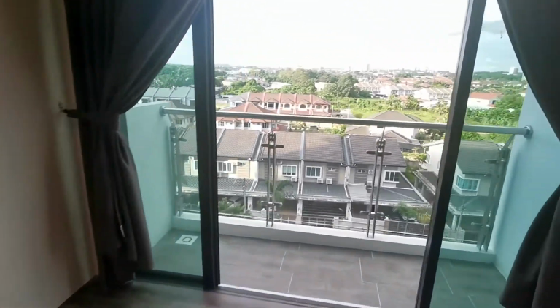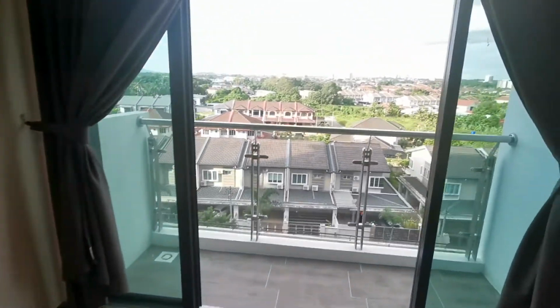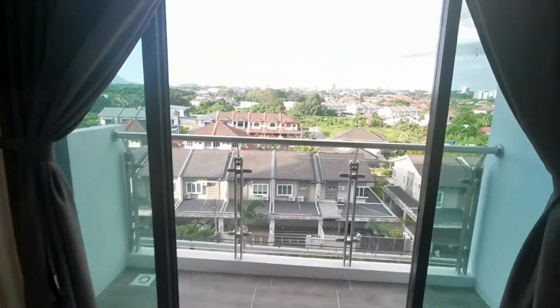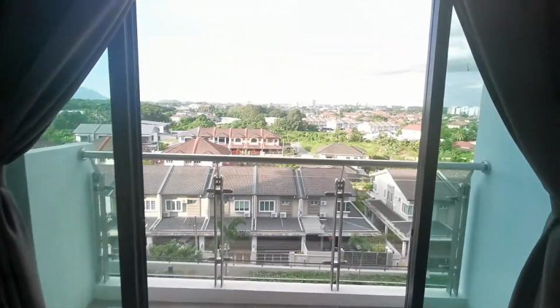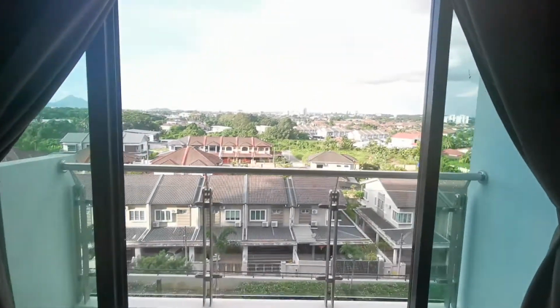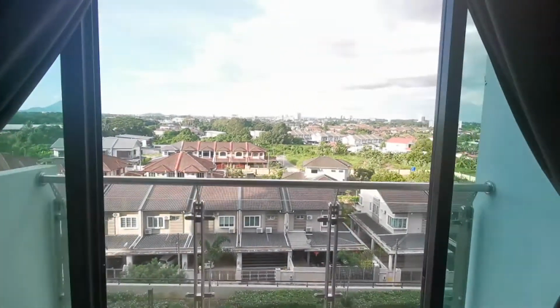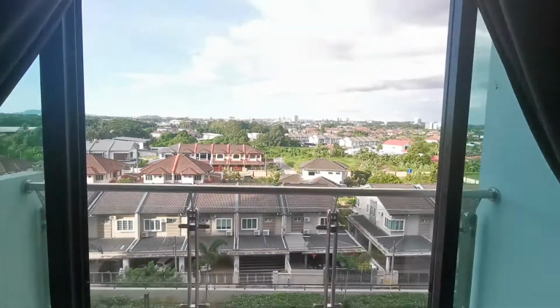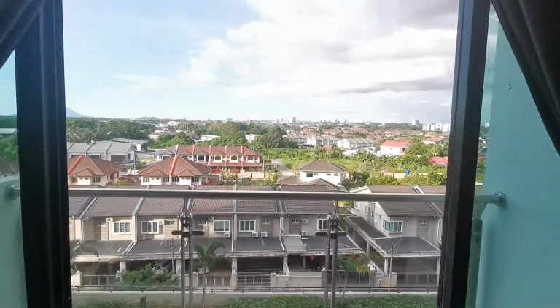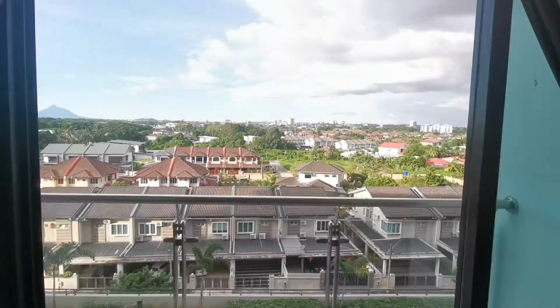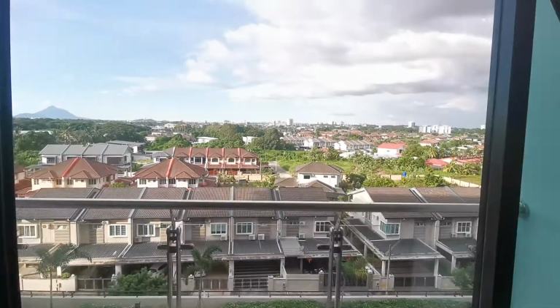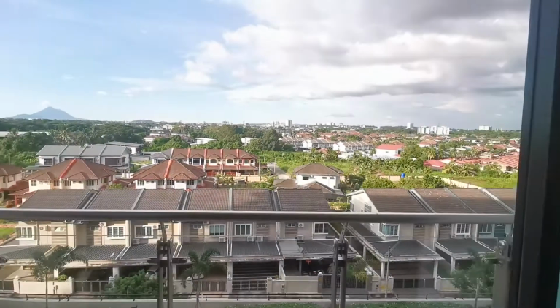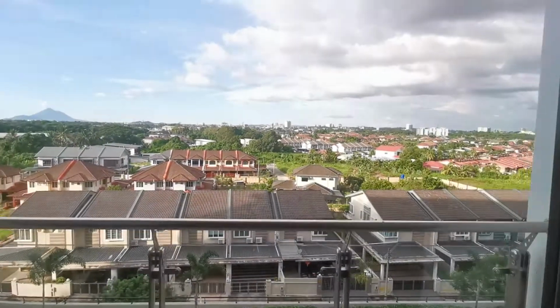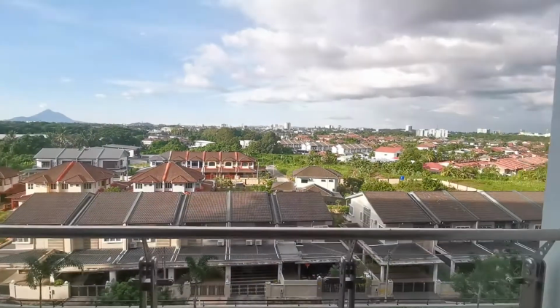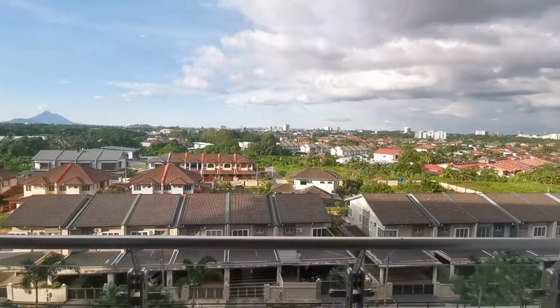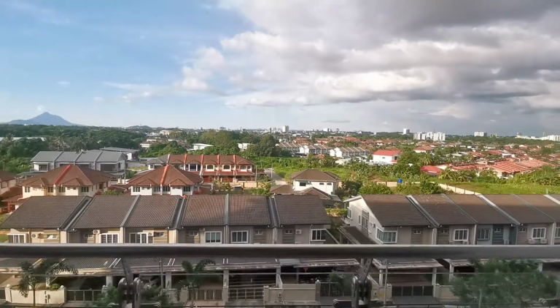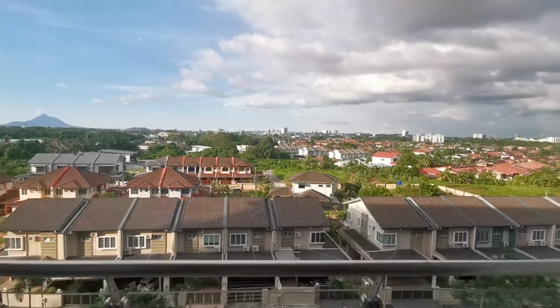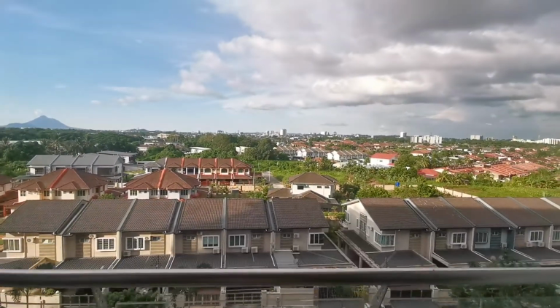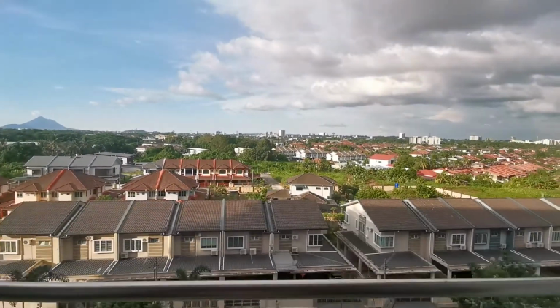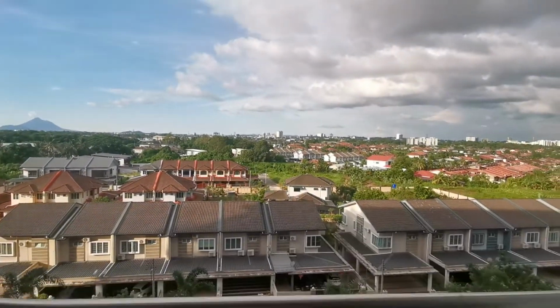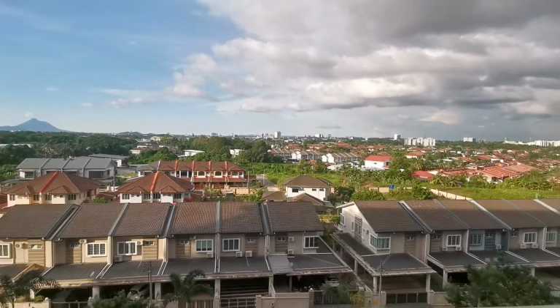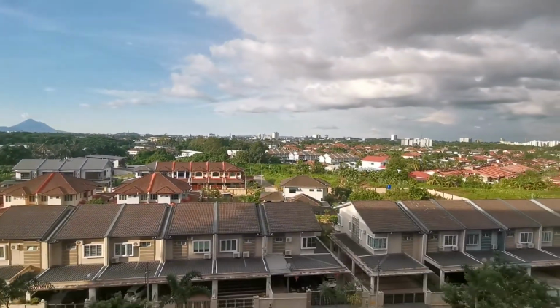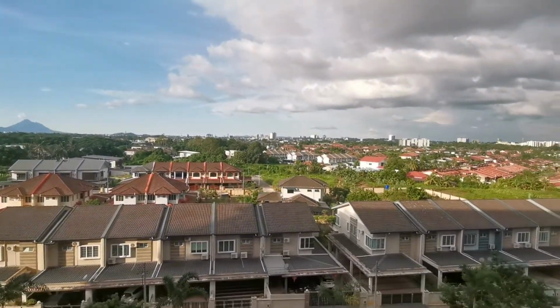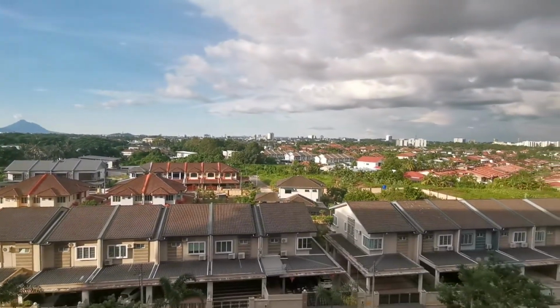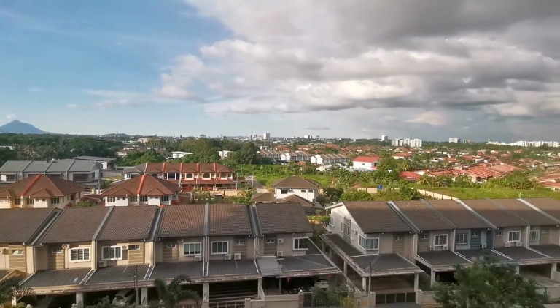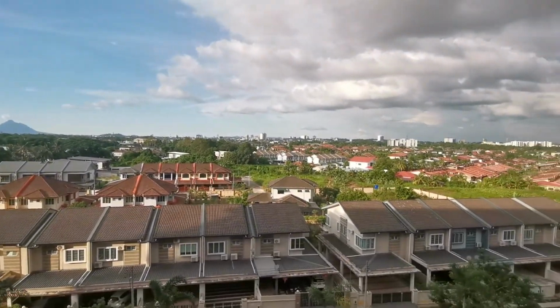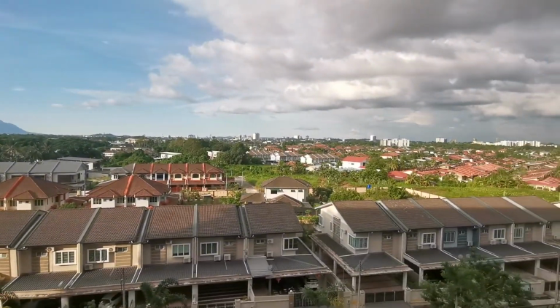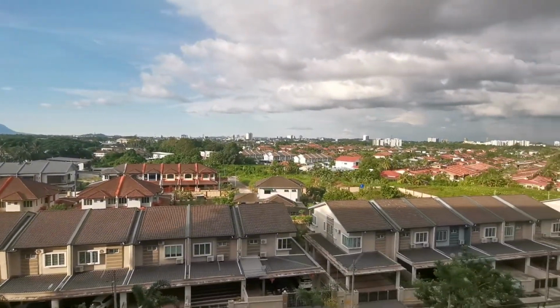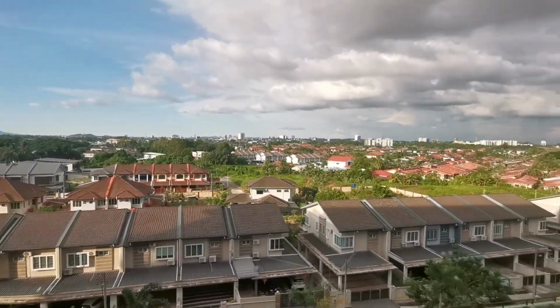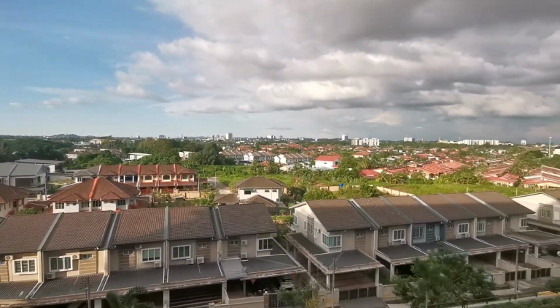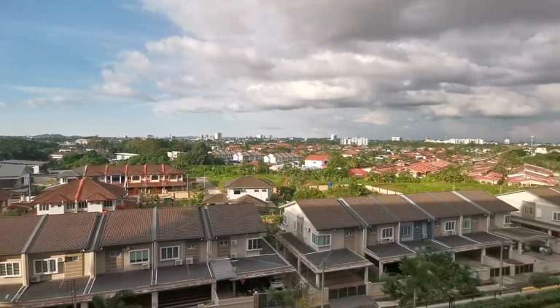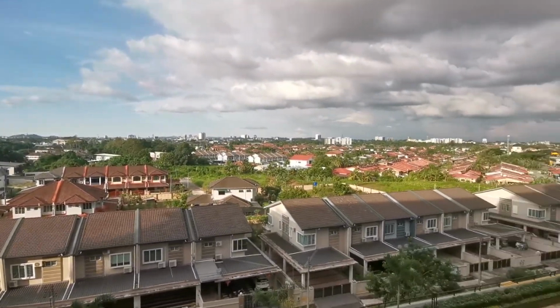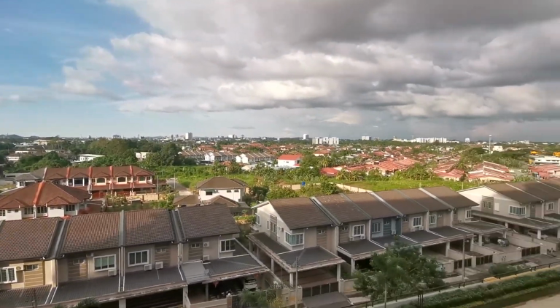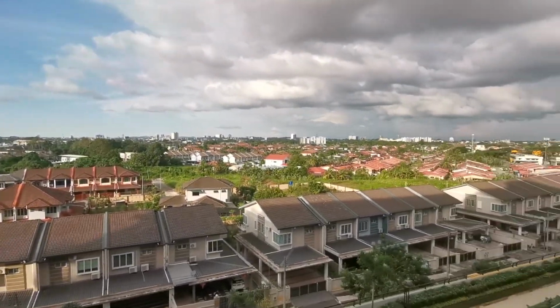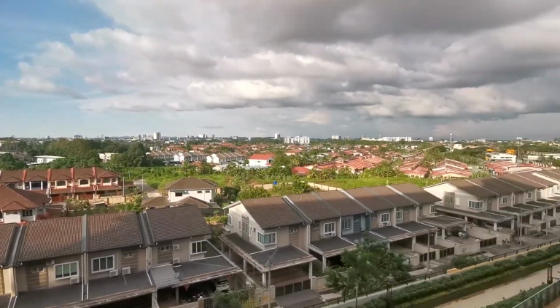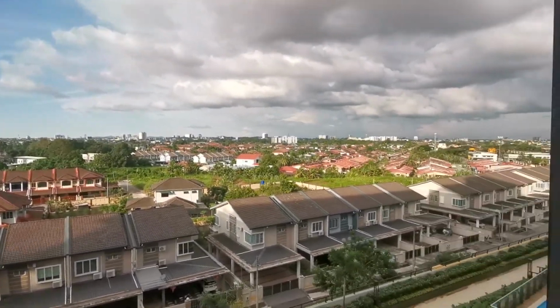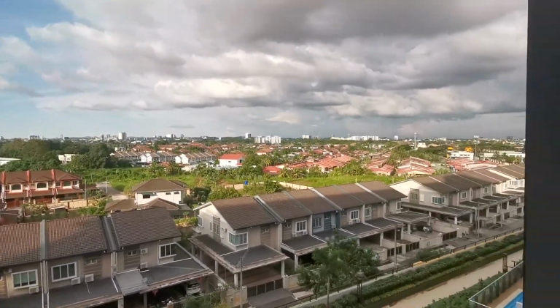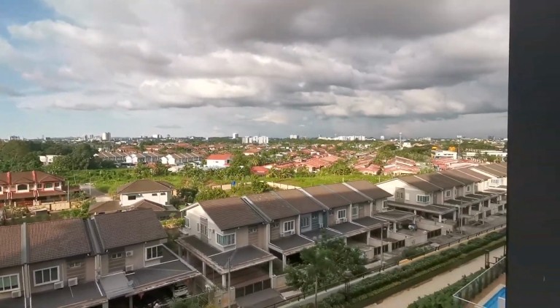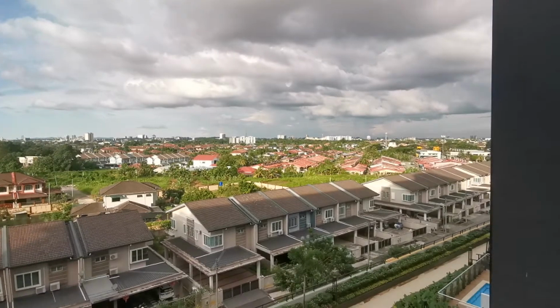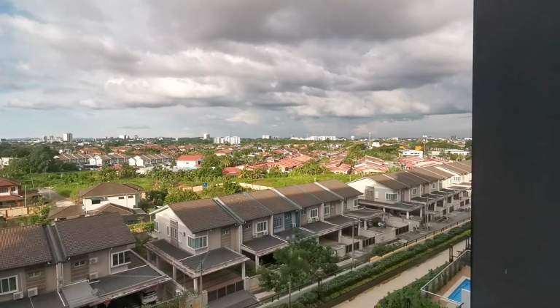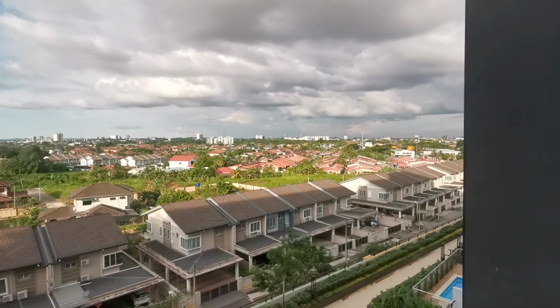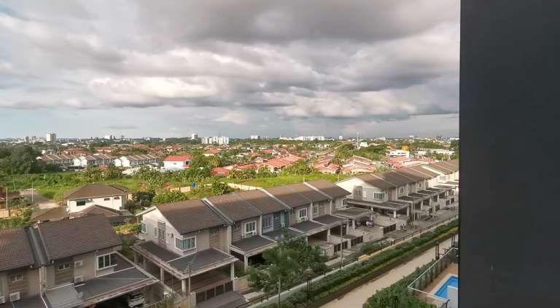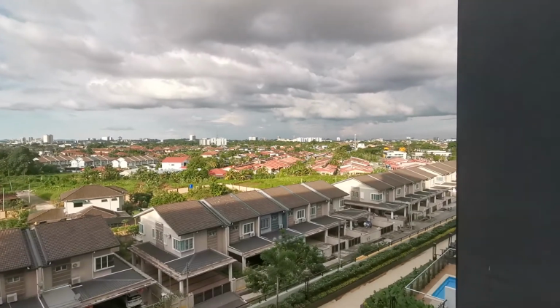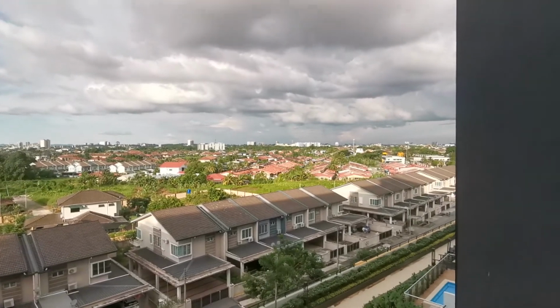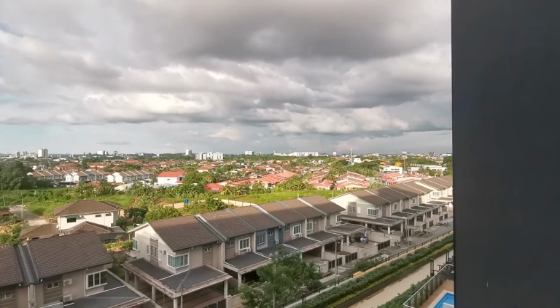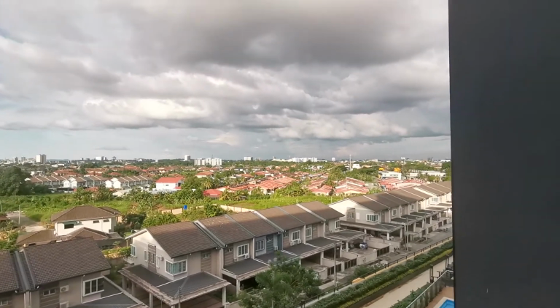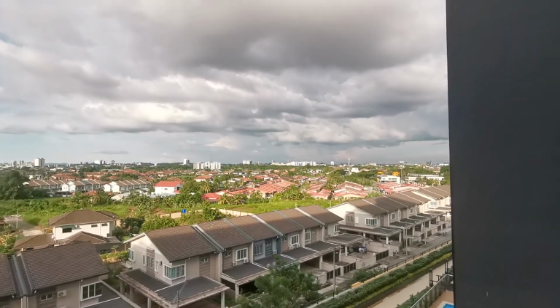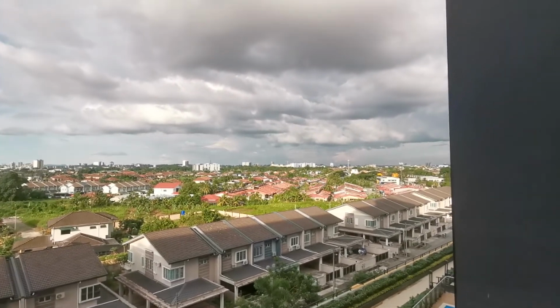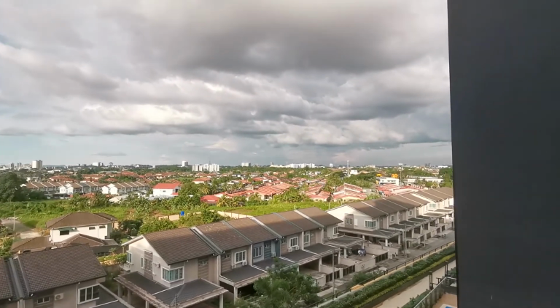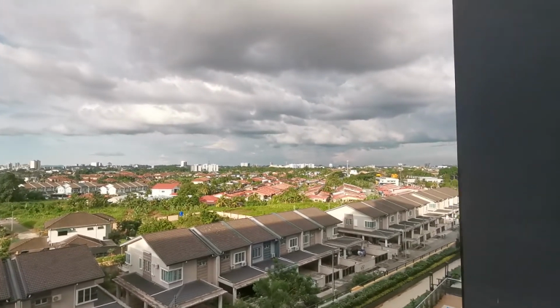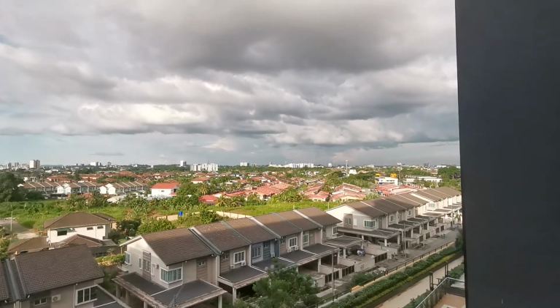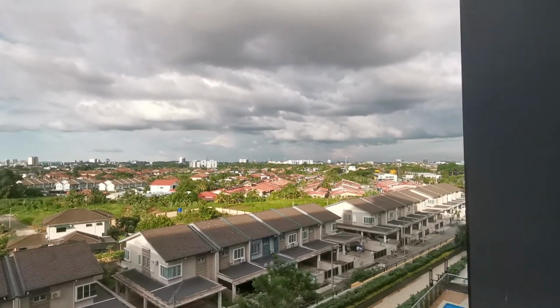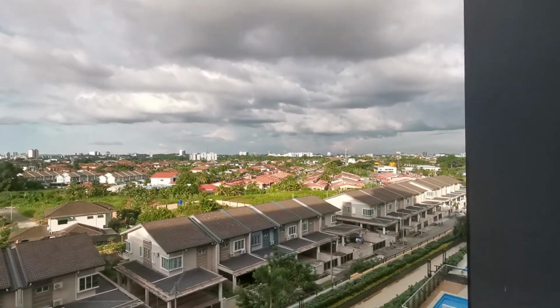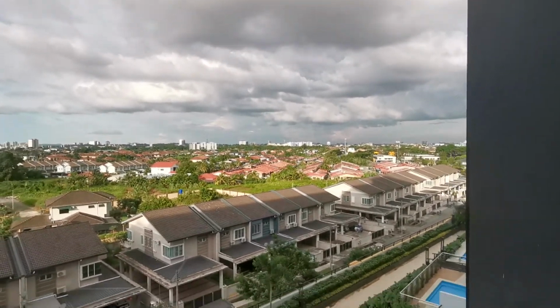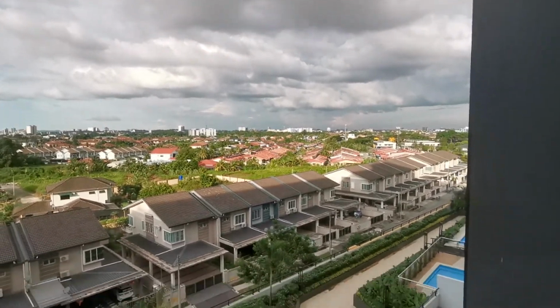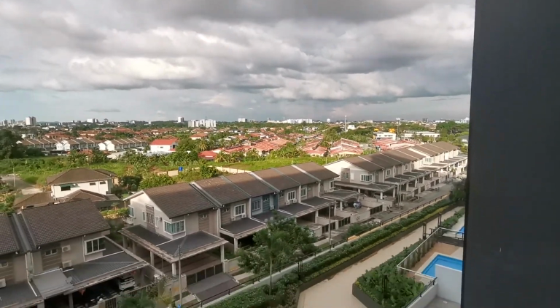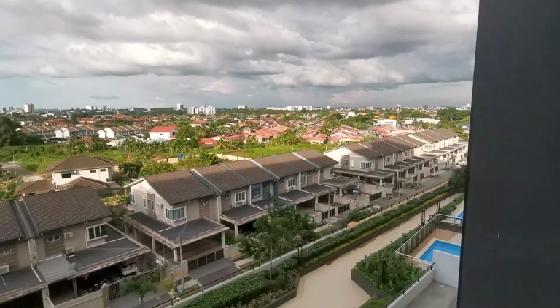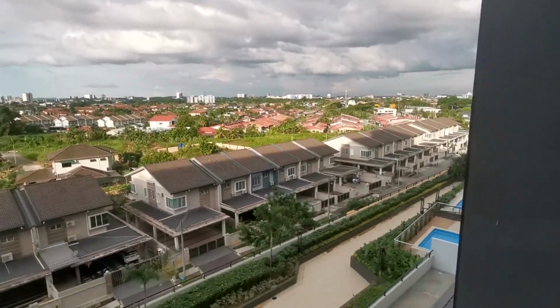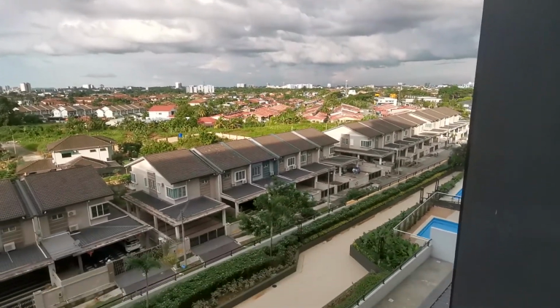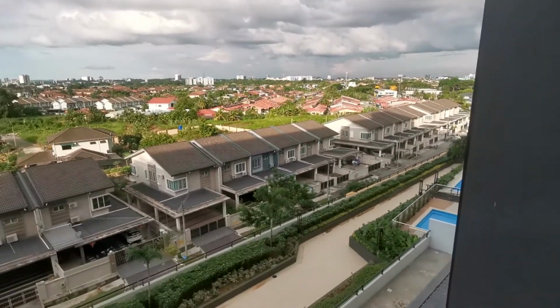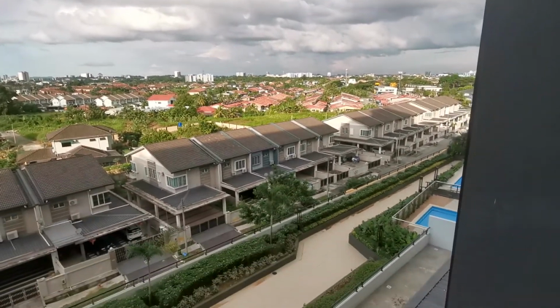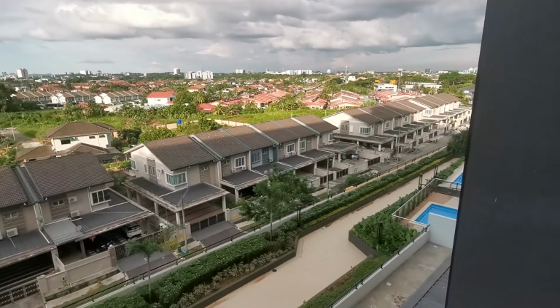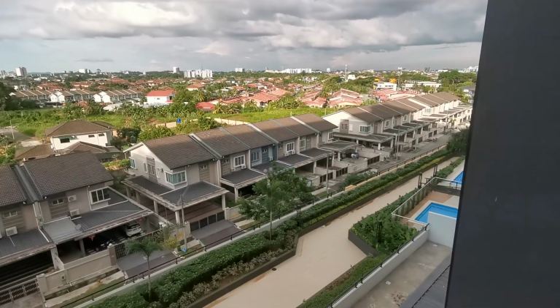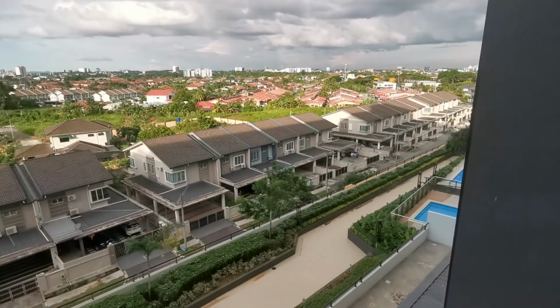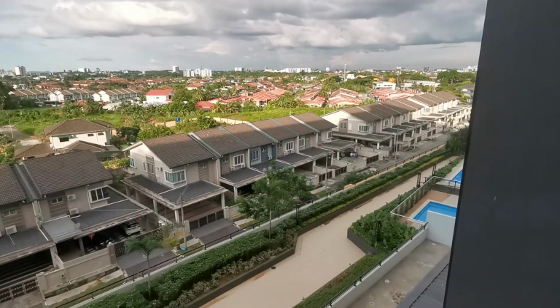This is the view overlooking the unit. Wow, nice — you can even see the swimming pool, you see.